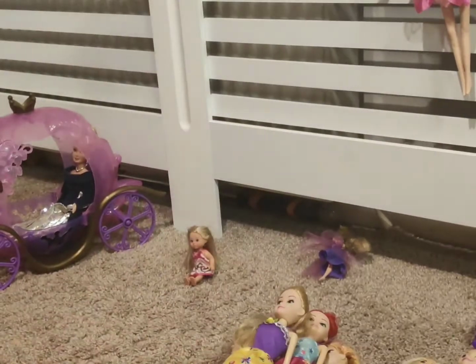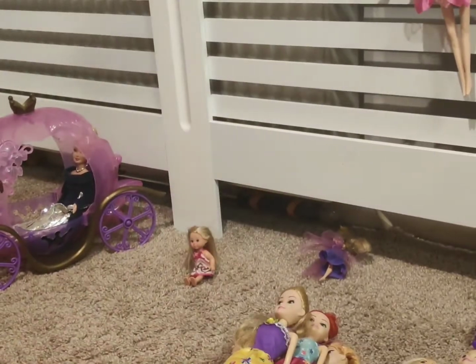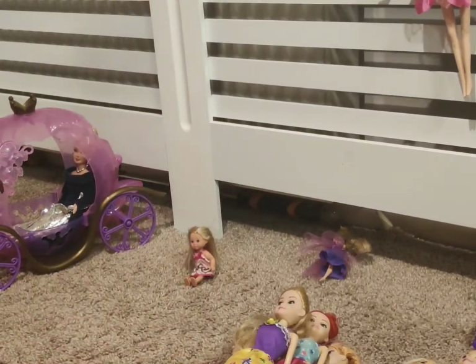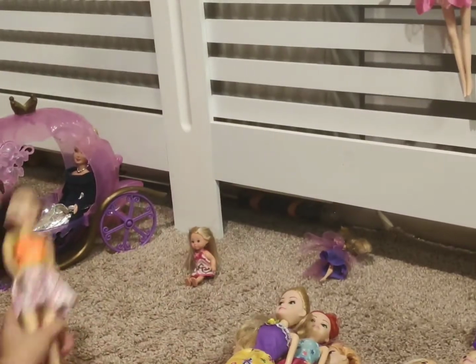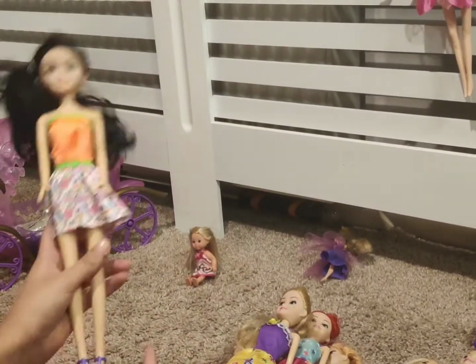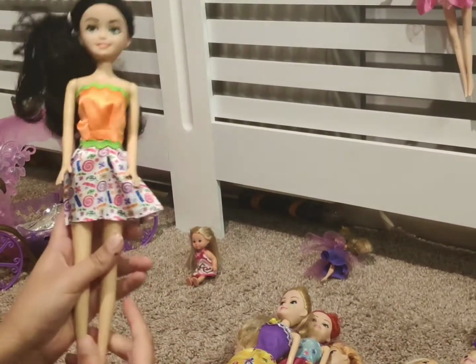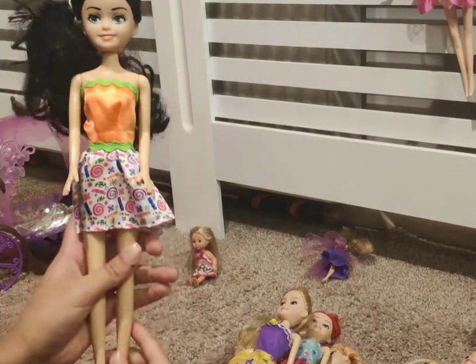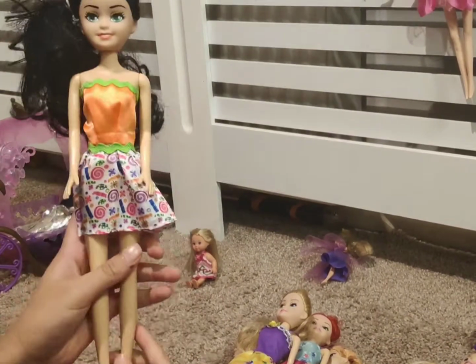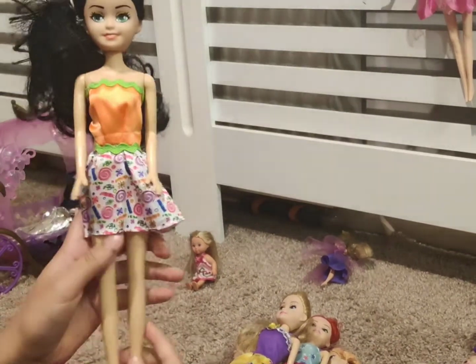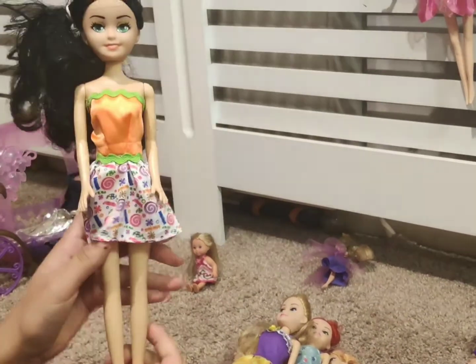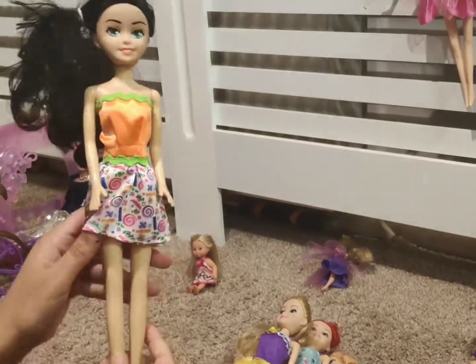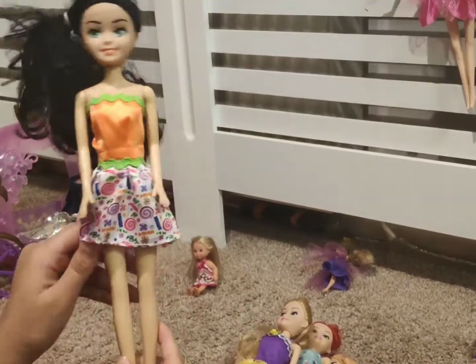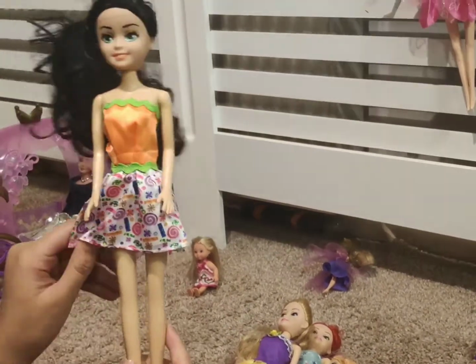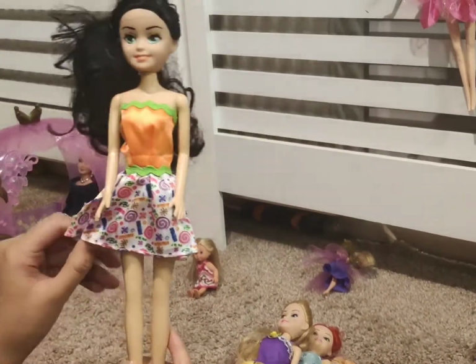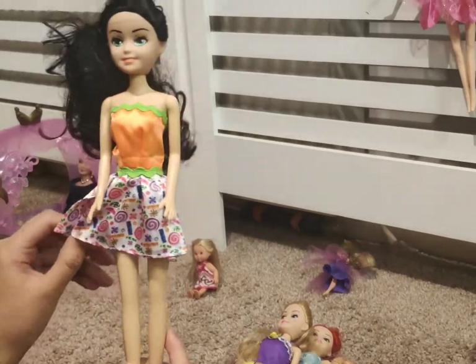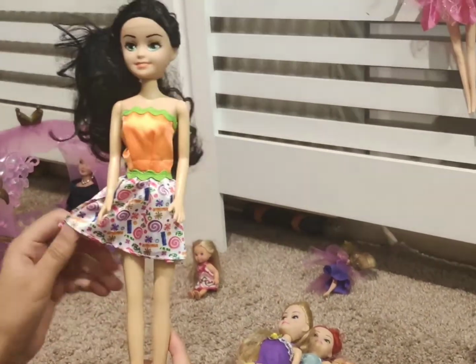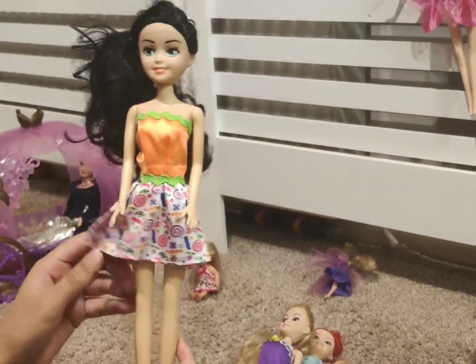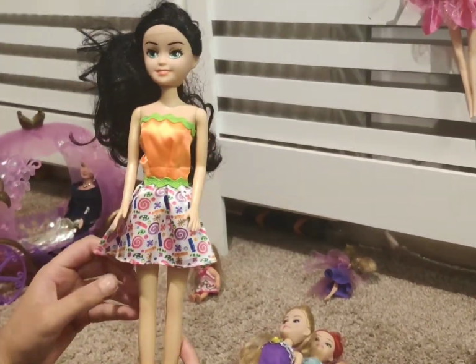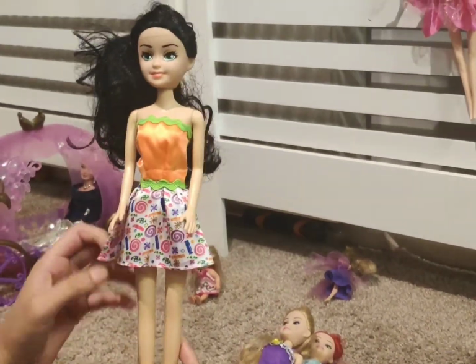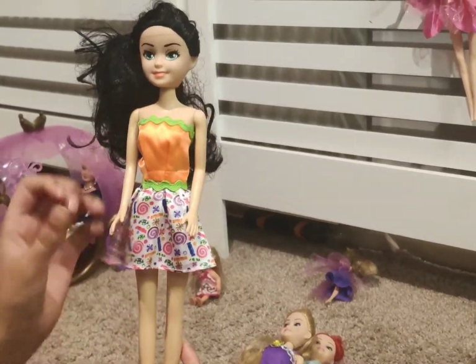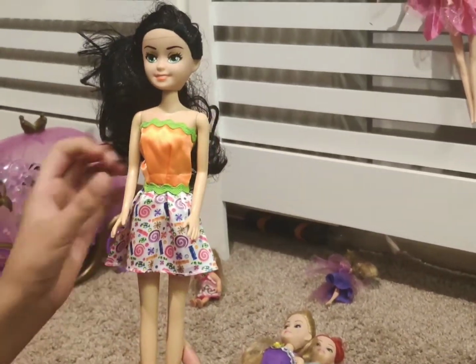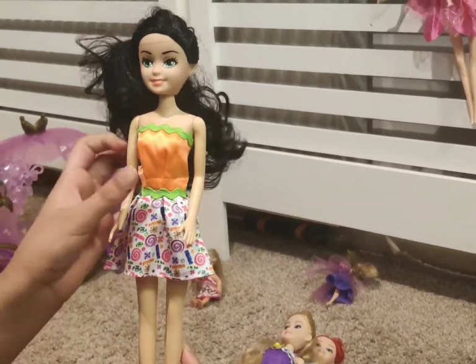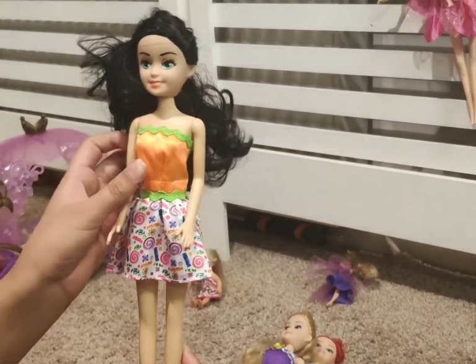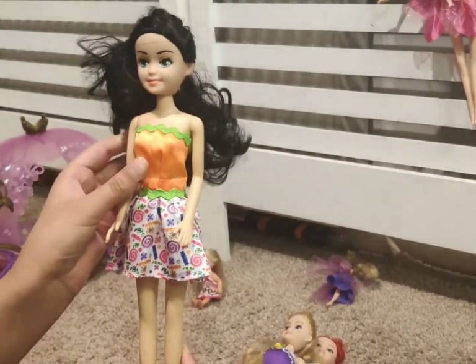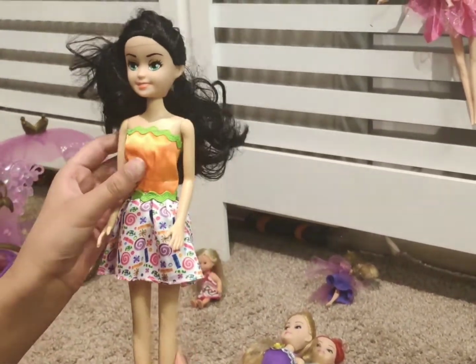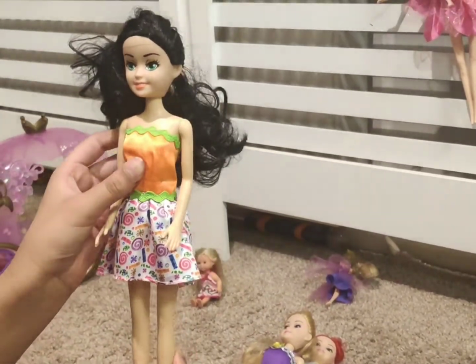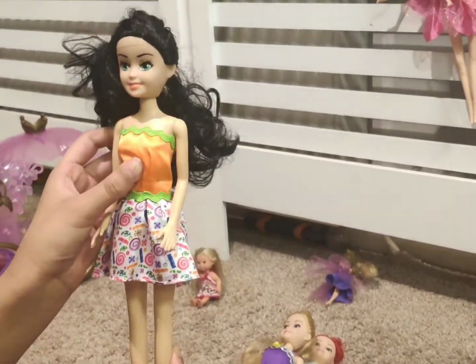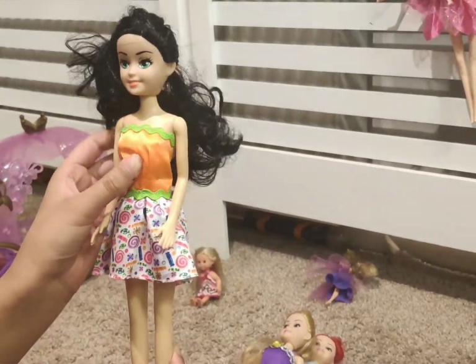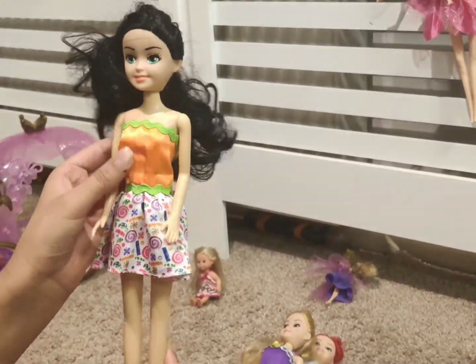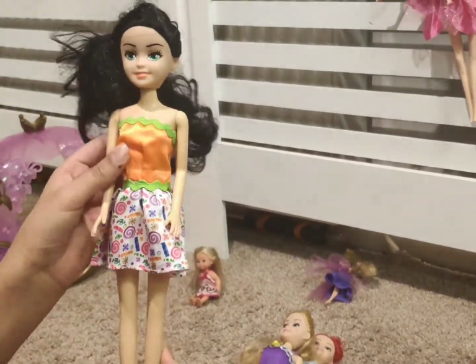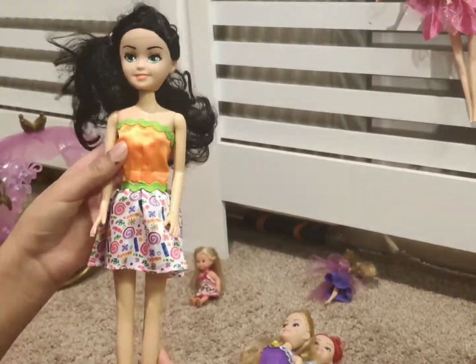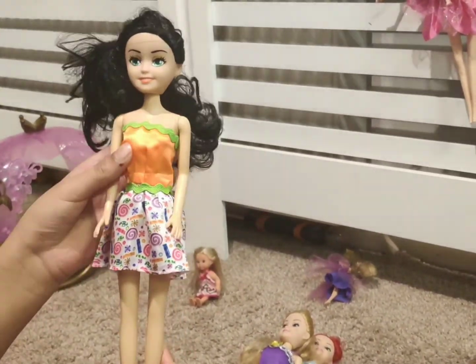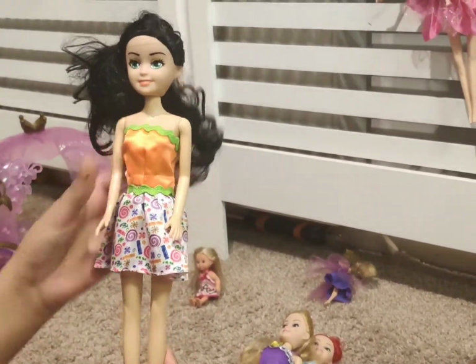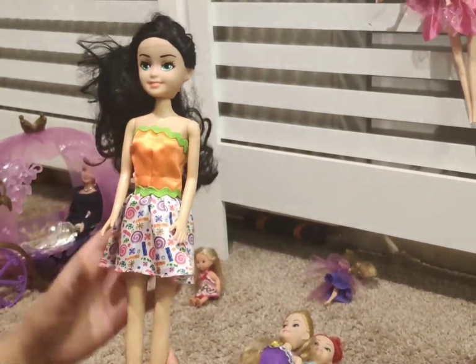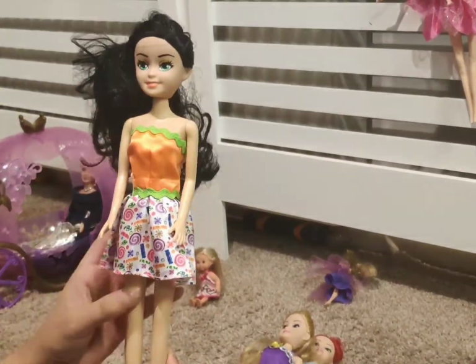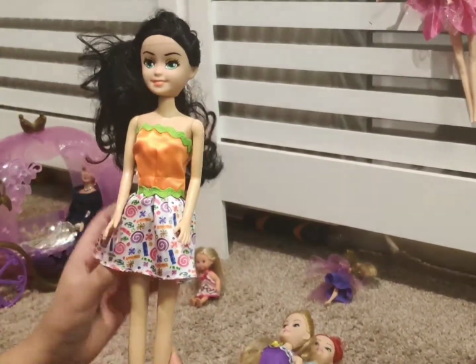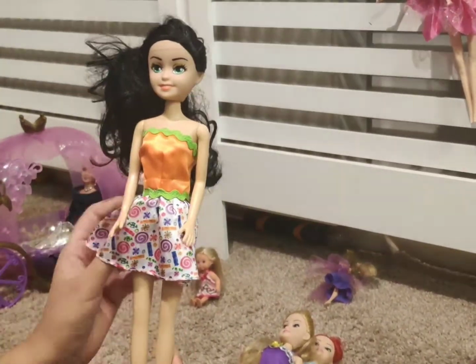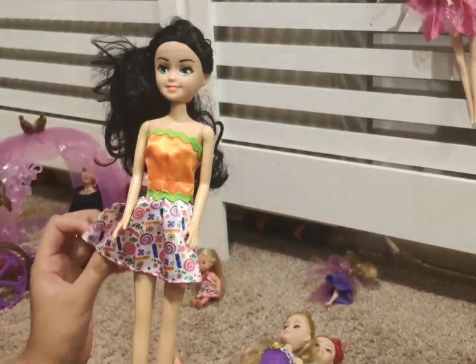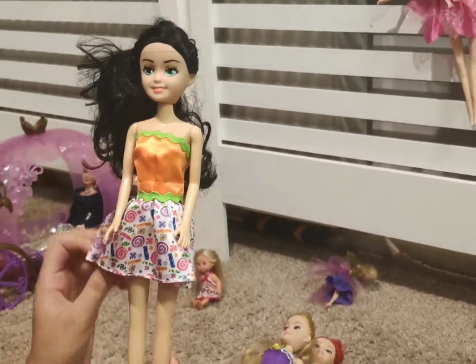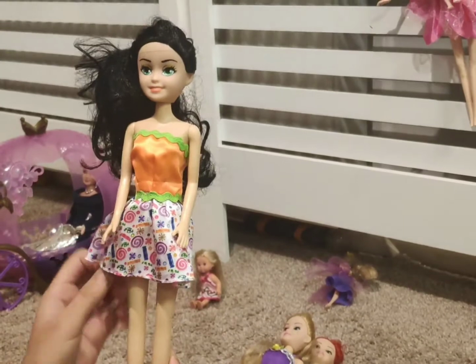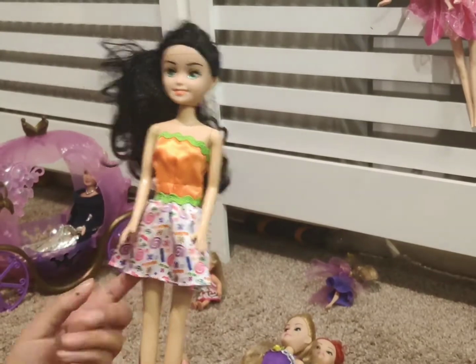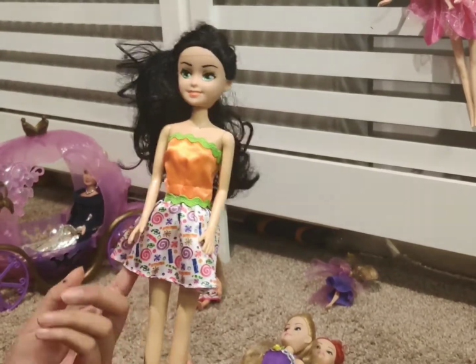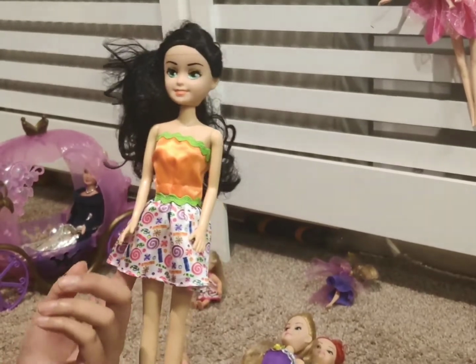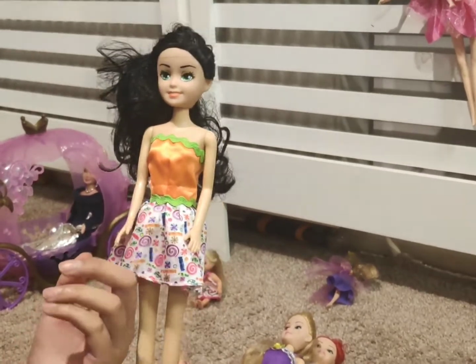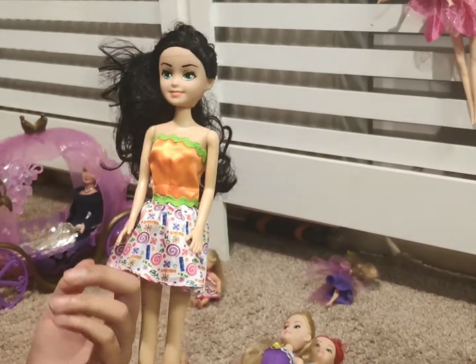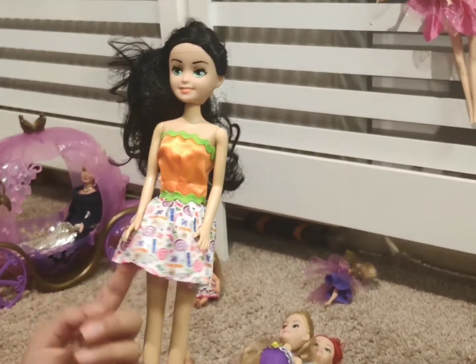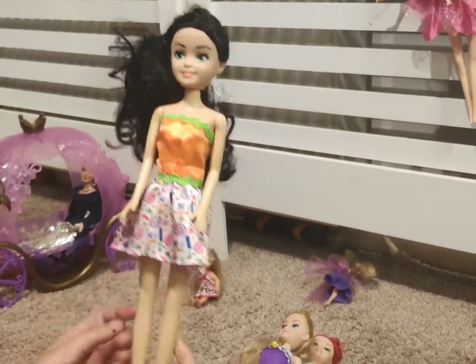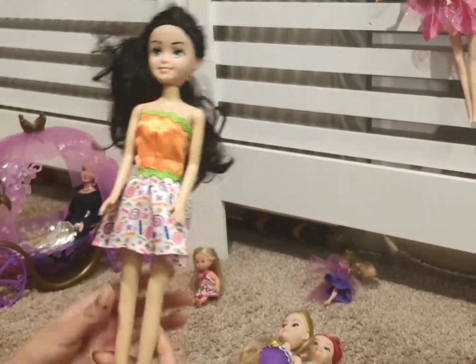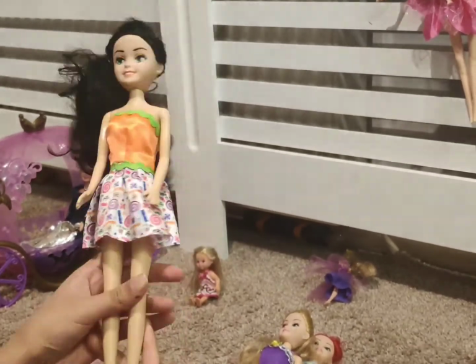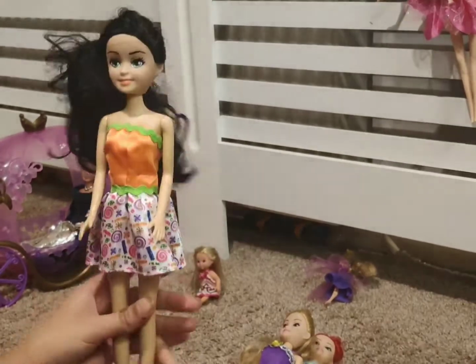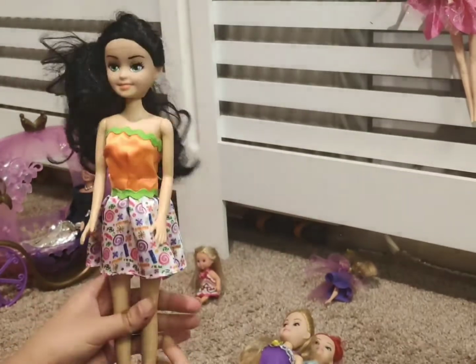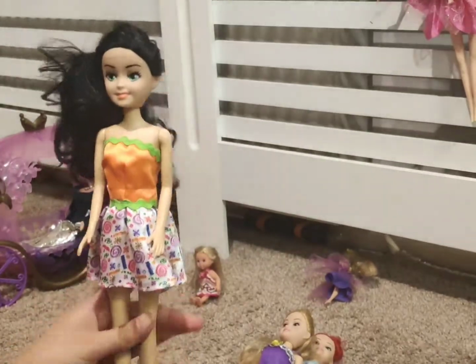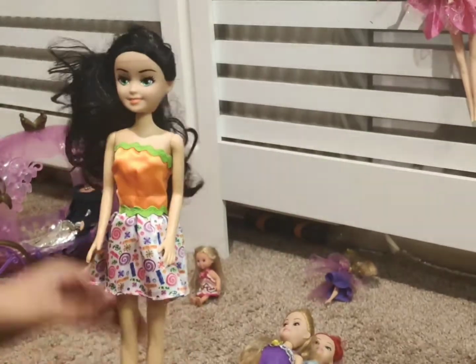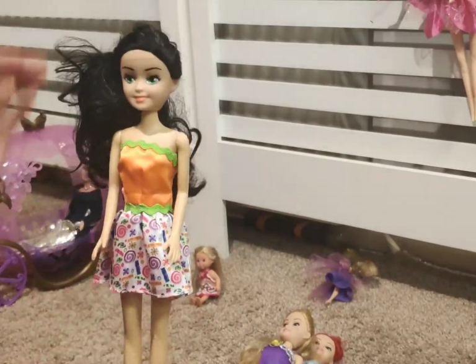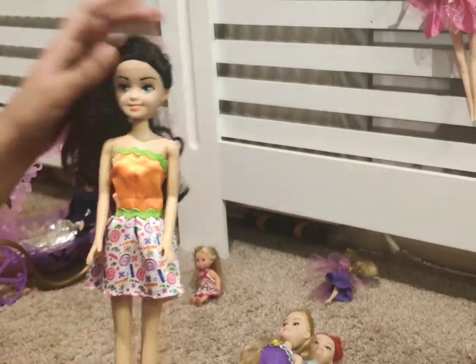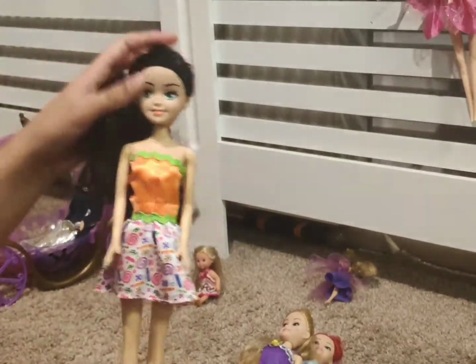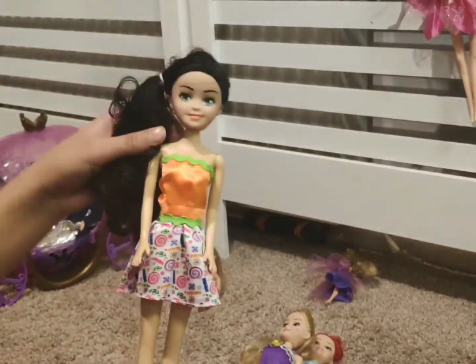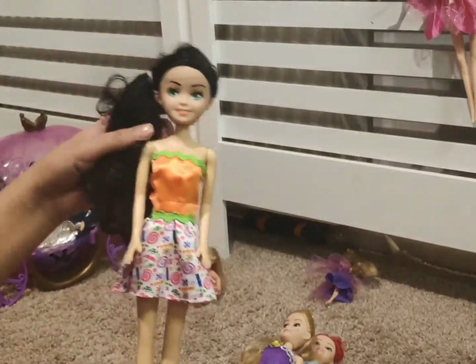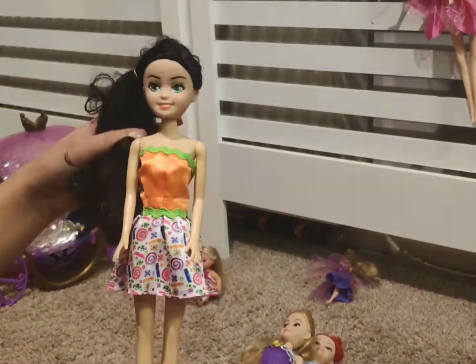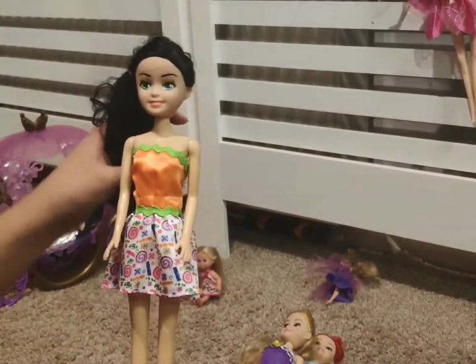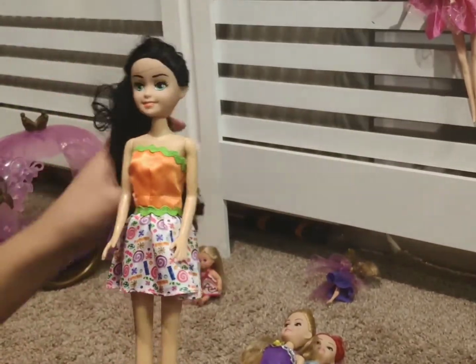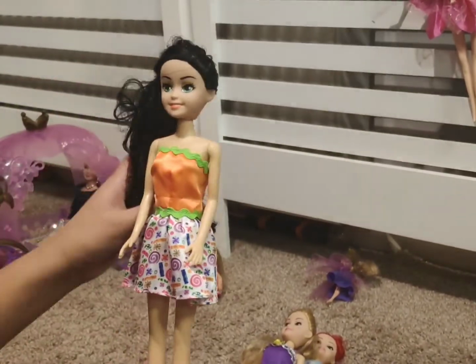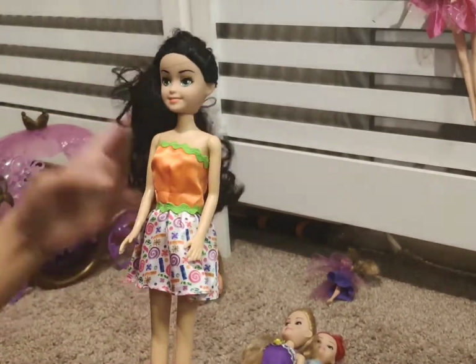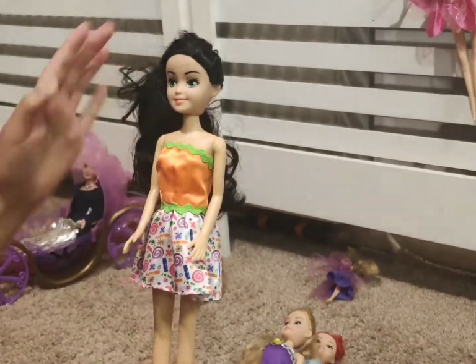Finally we have this Halloween Barbie. She has a pumpkin top and a candy skirt. She also has black hair and a side ponytail.